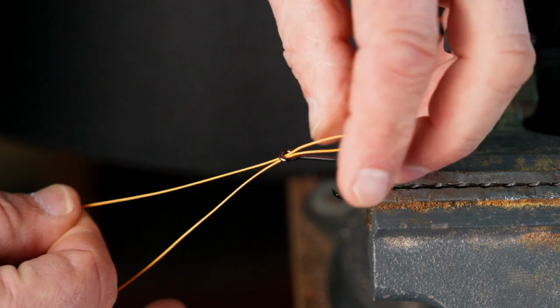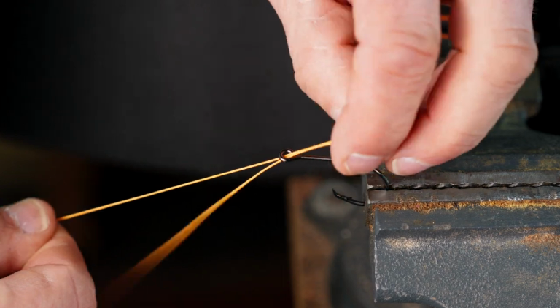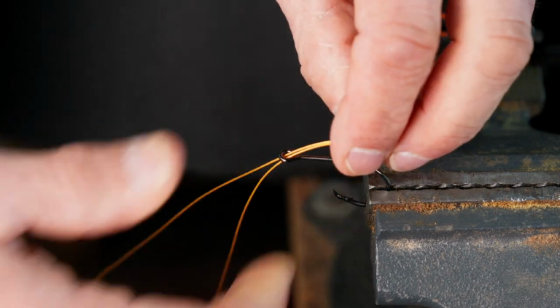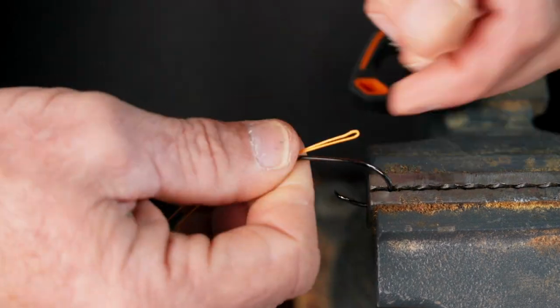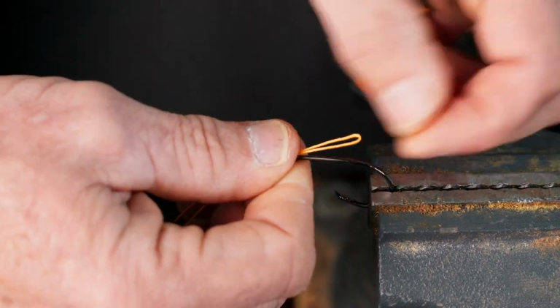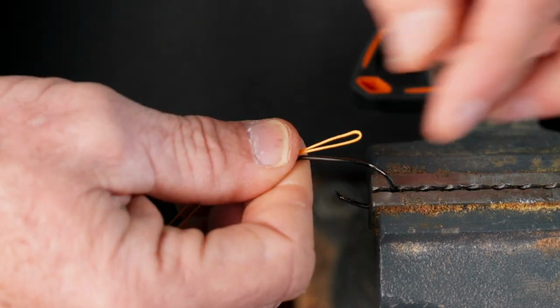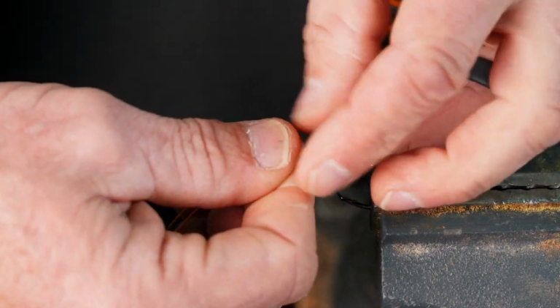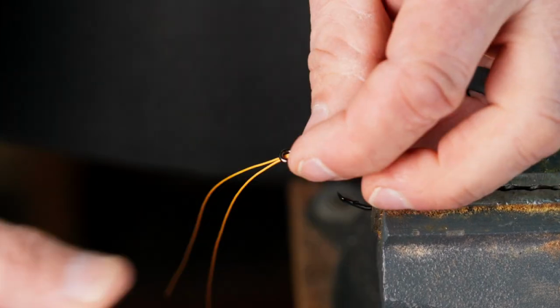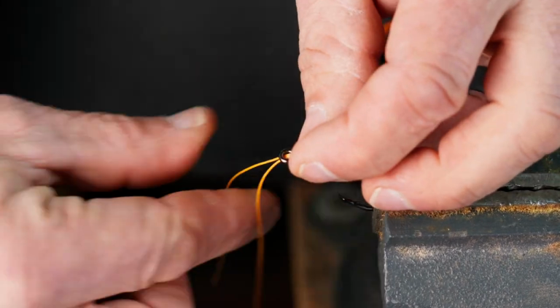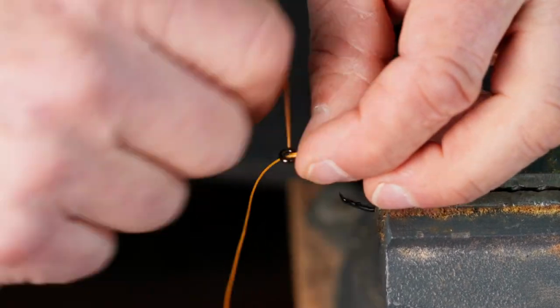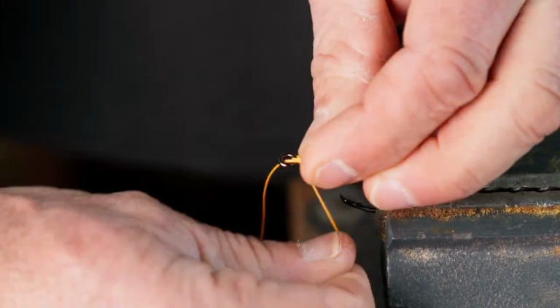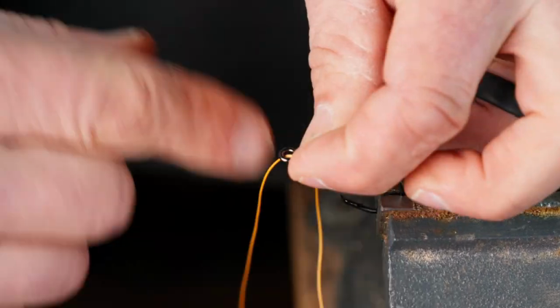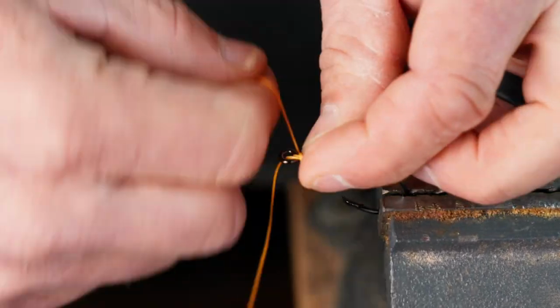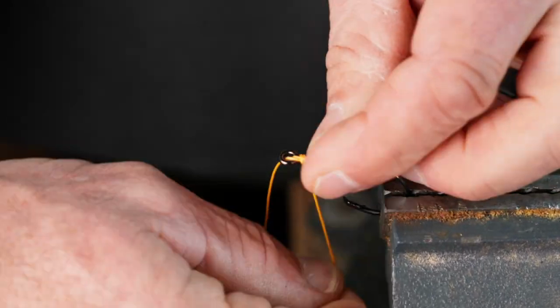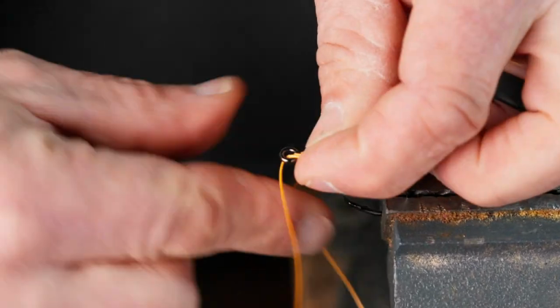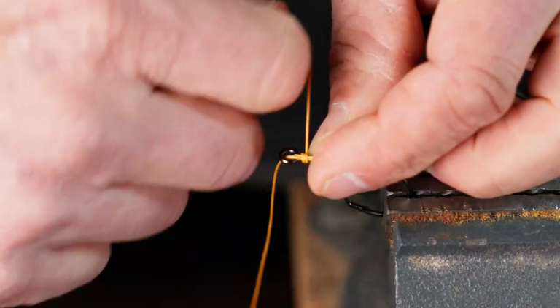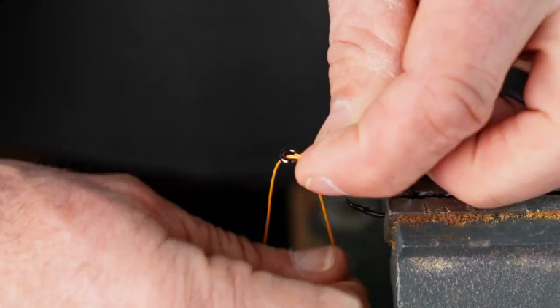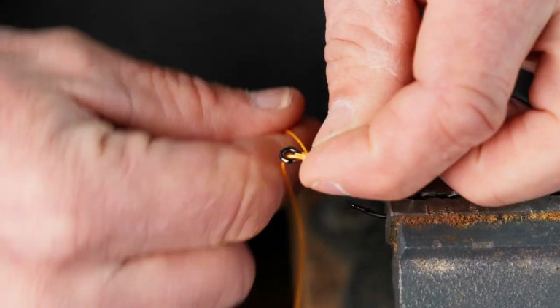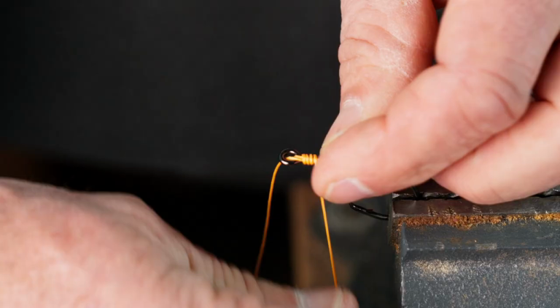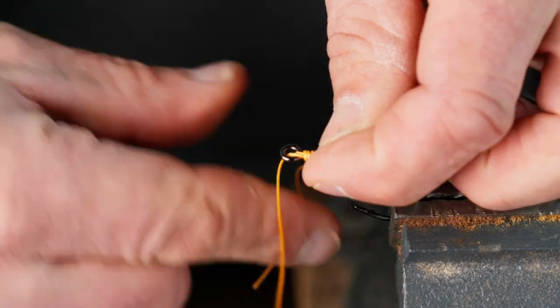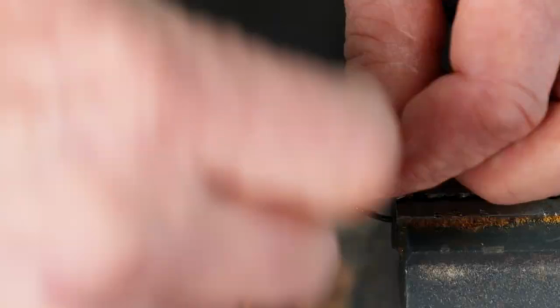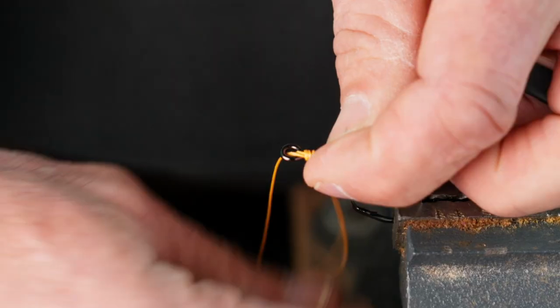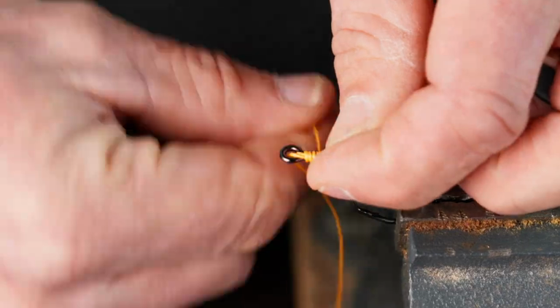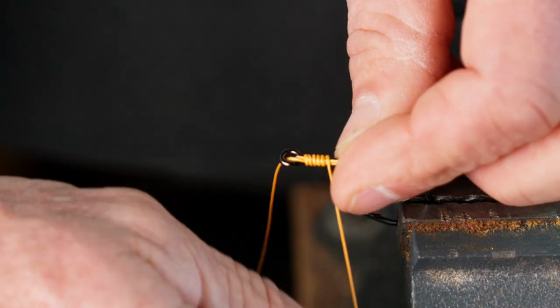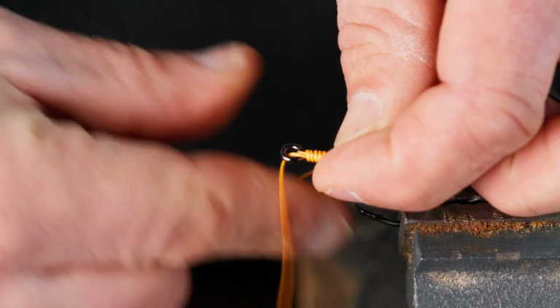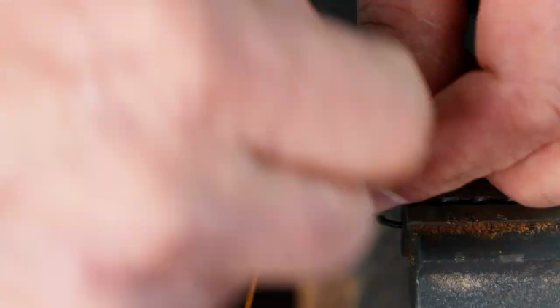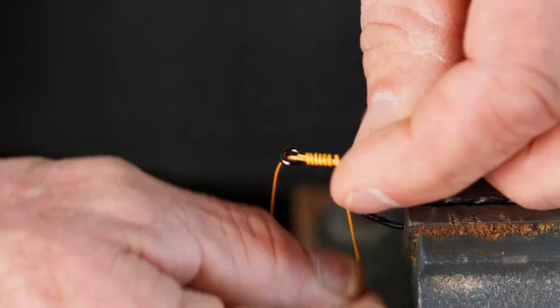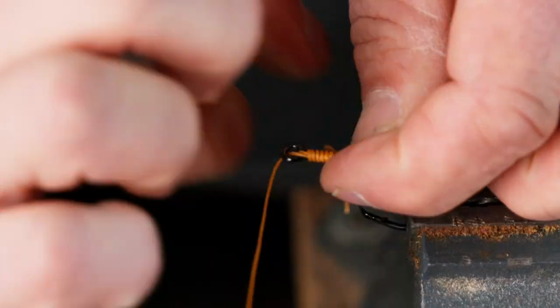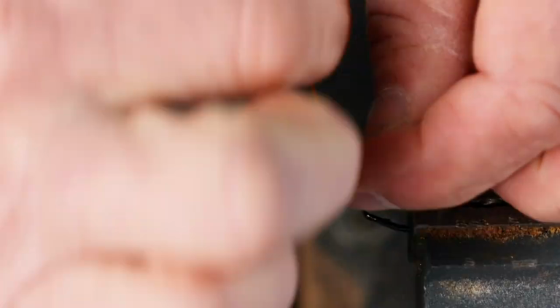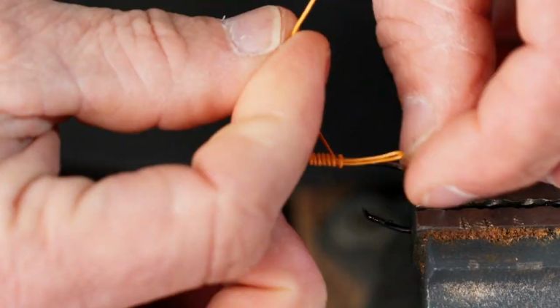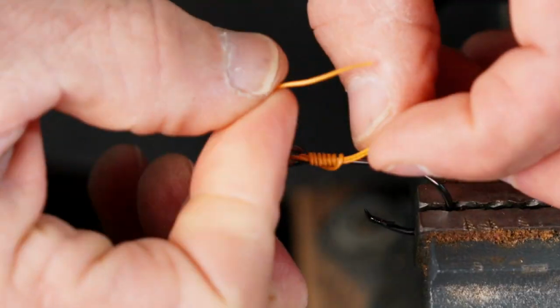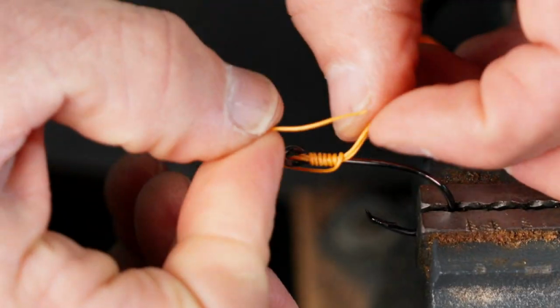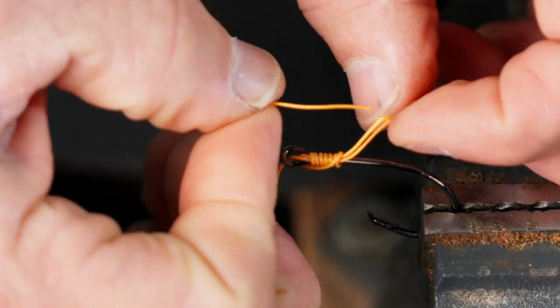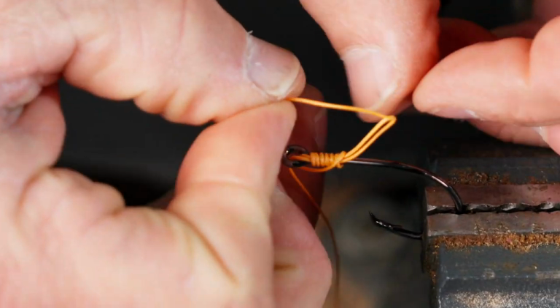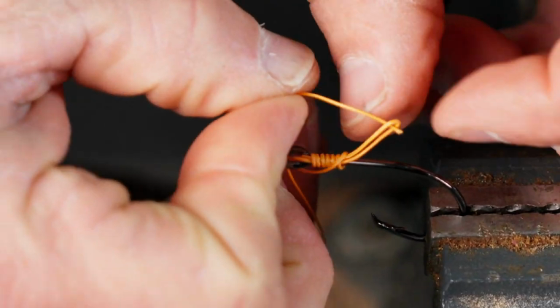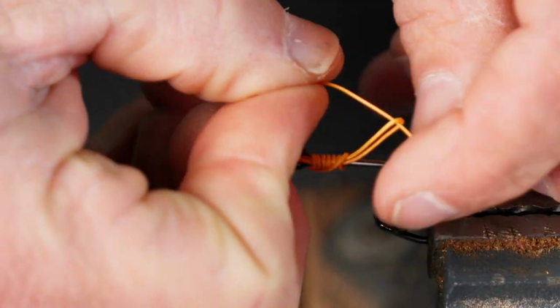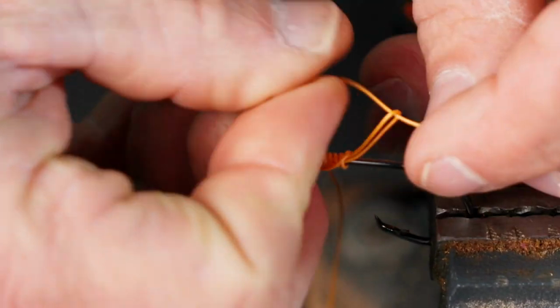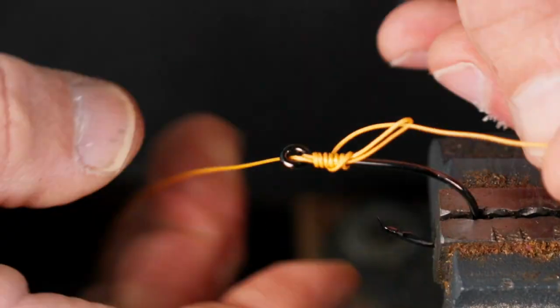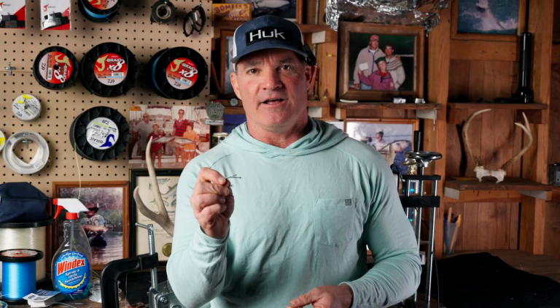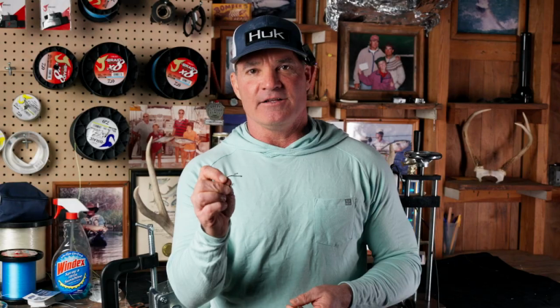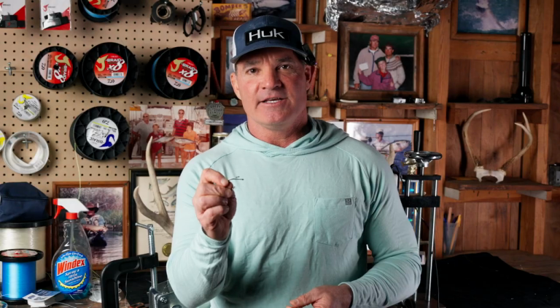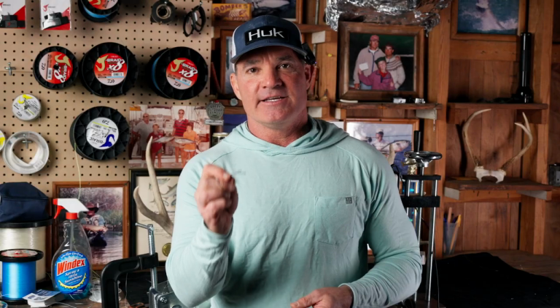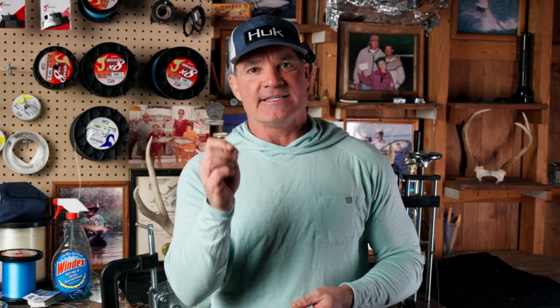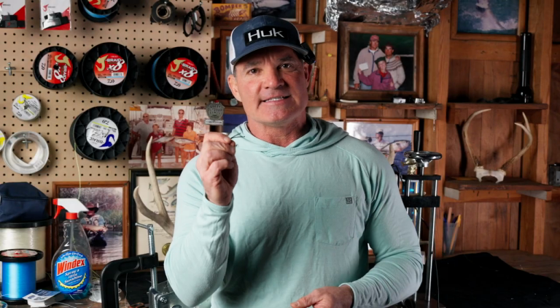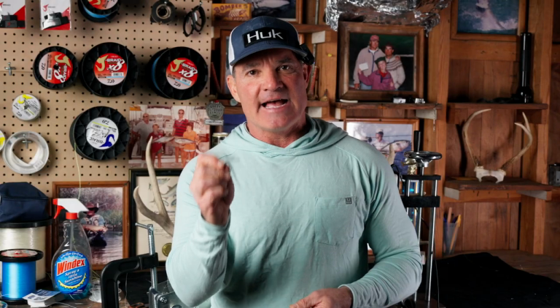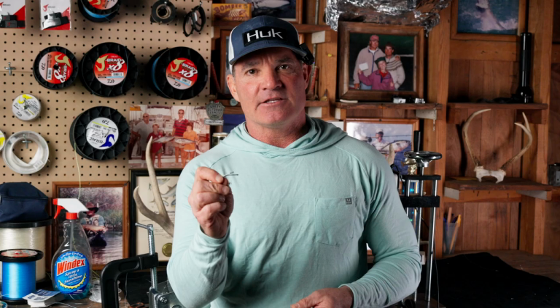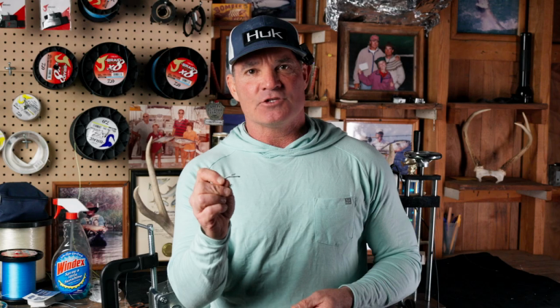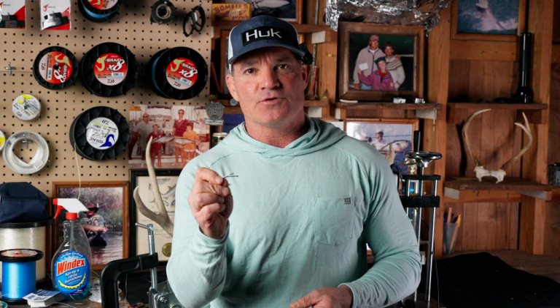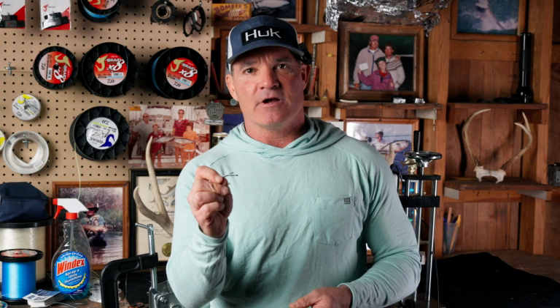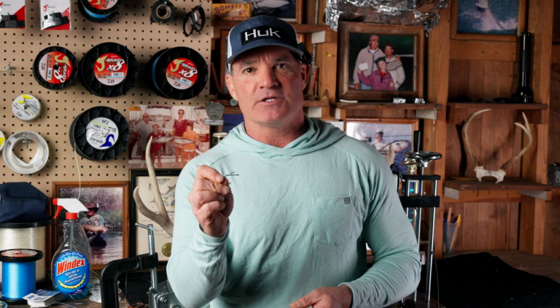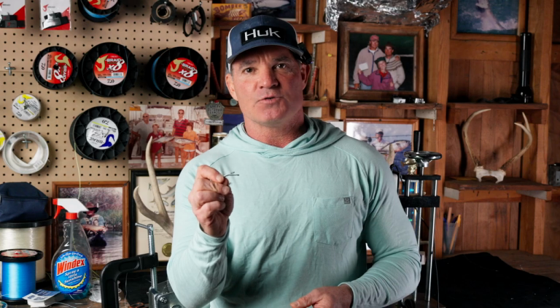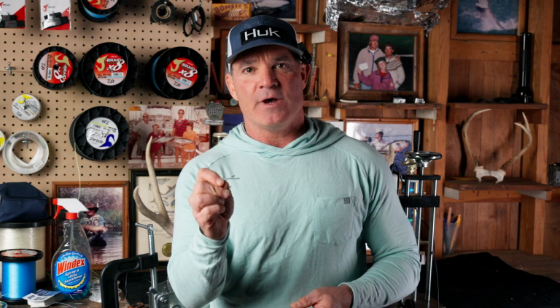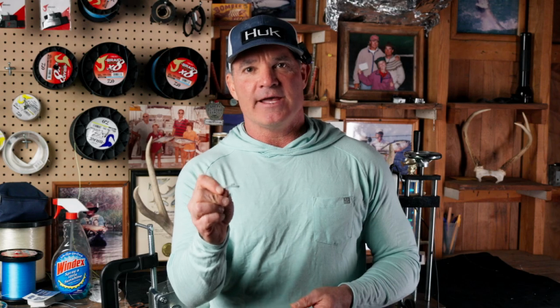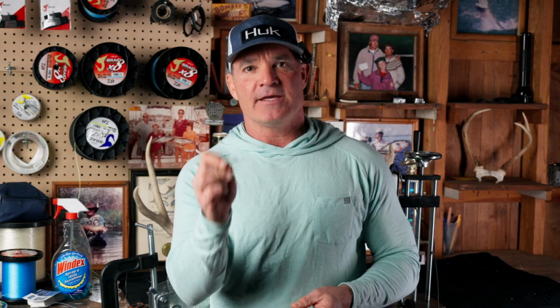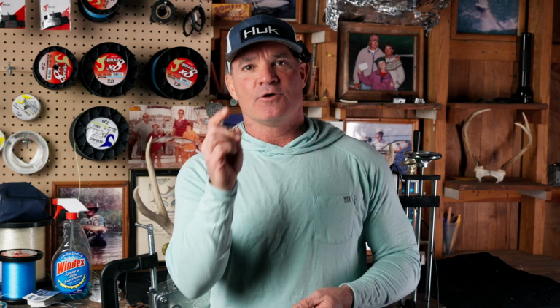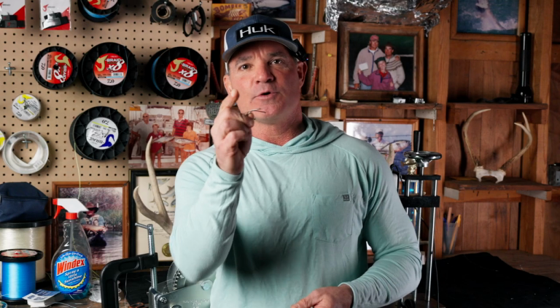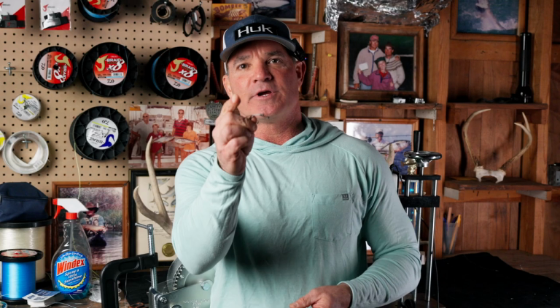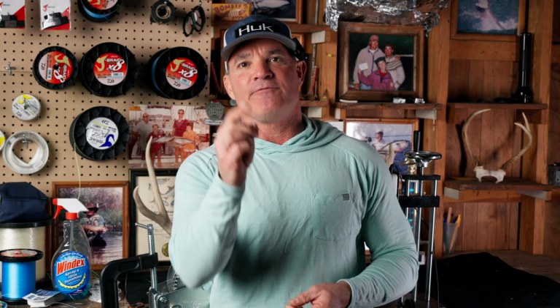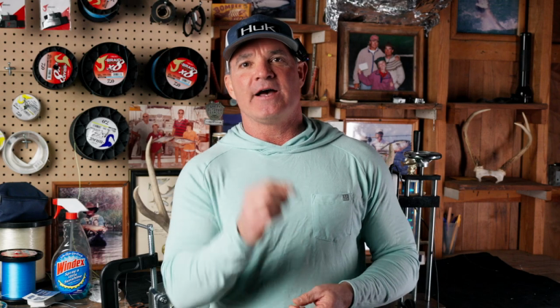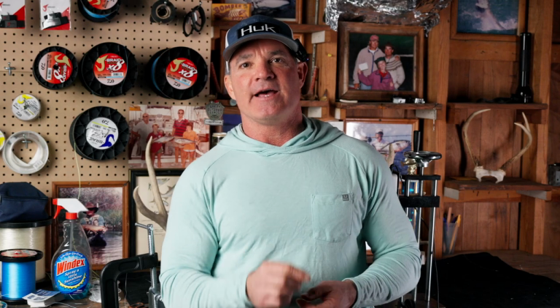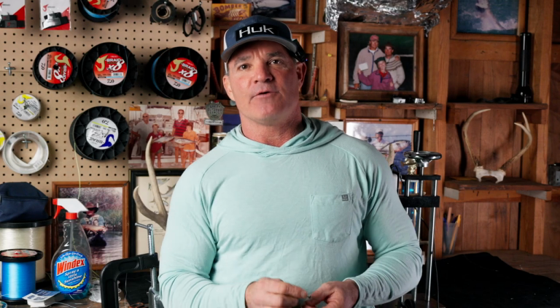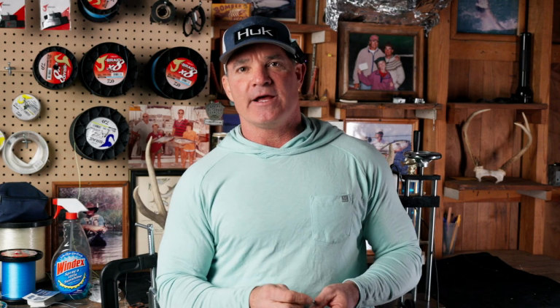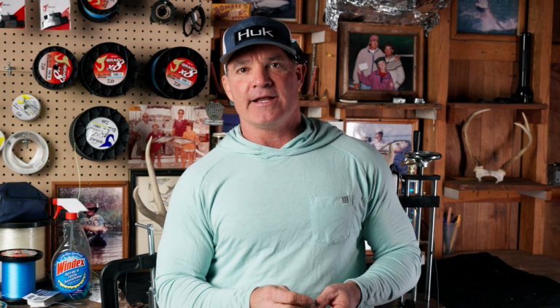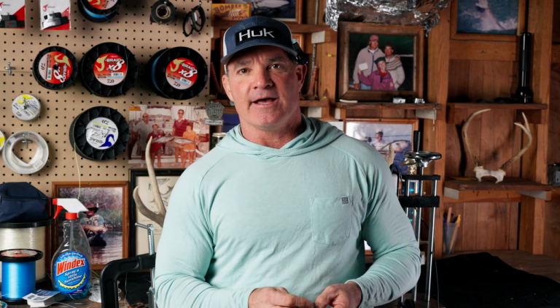Some of the best sailfish fishermen in the world tie their hooks on with the snell. Is that the strongest way? We're going to find out right now.